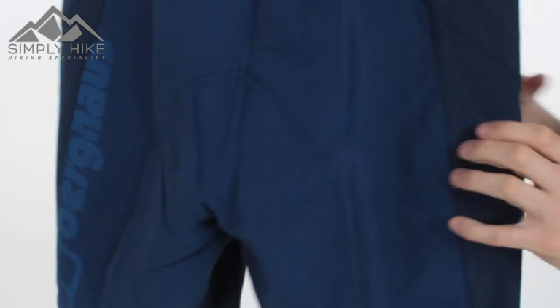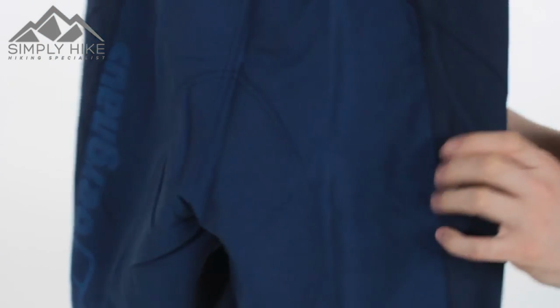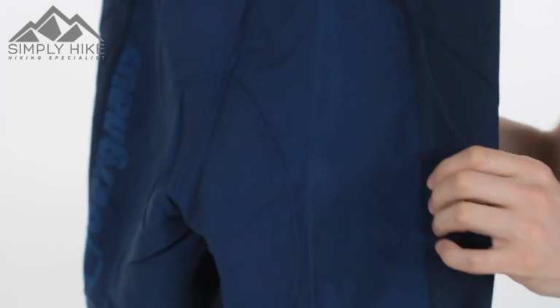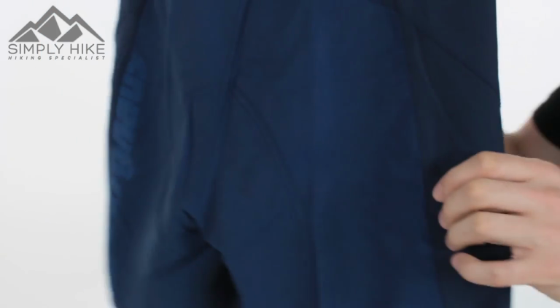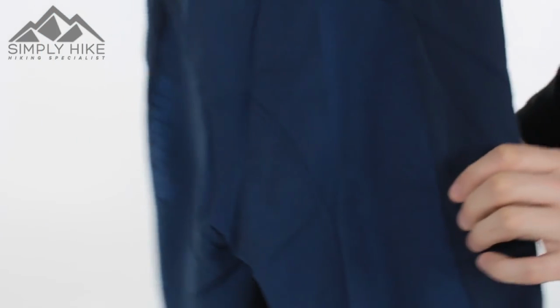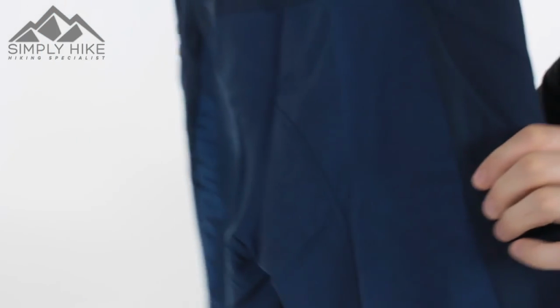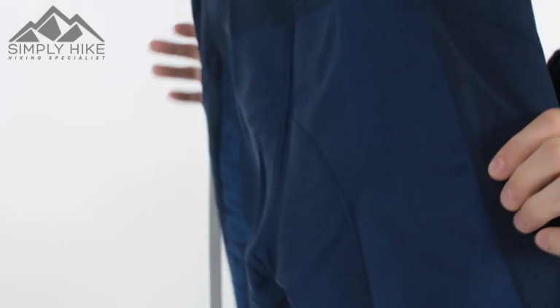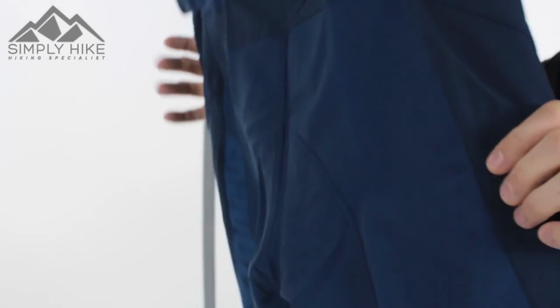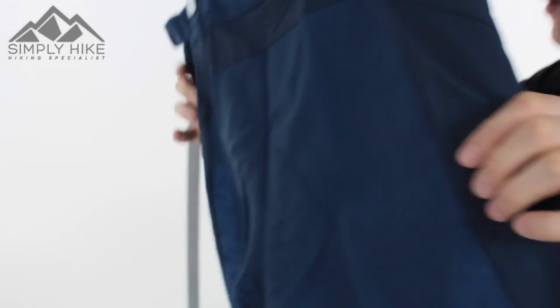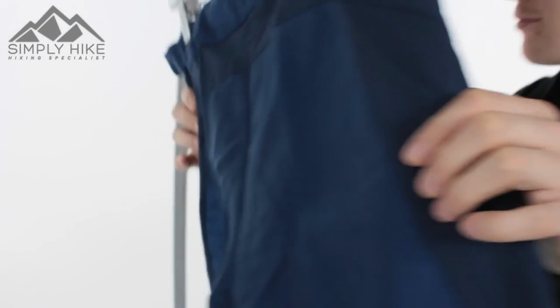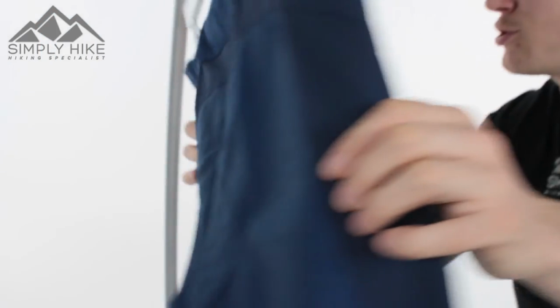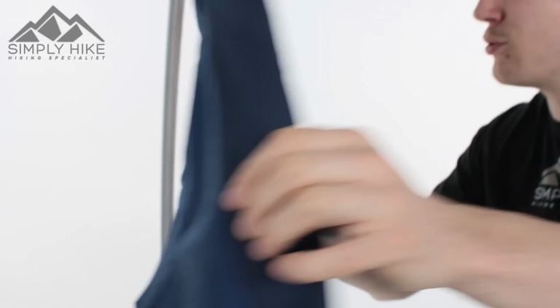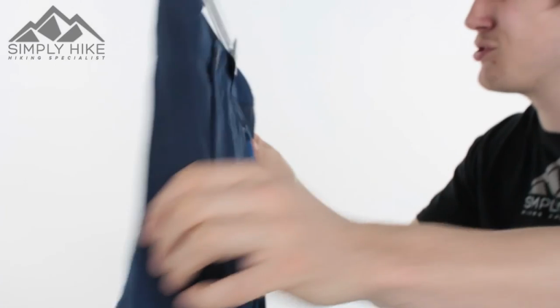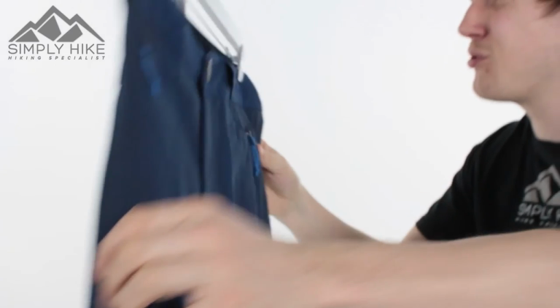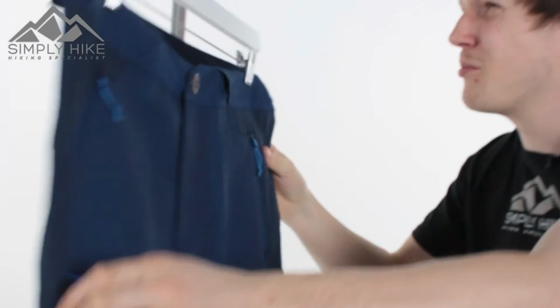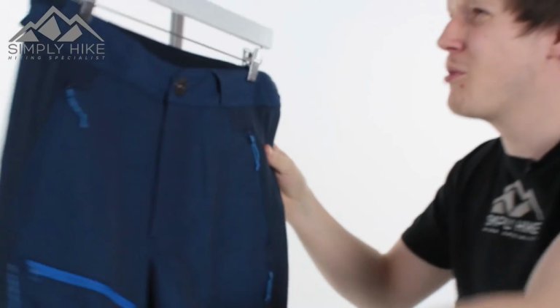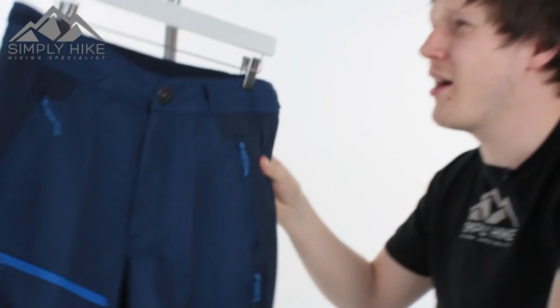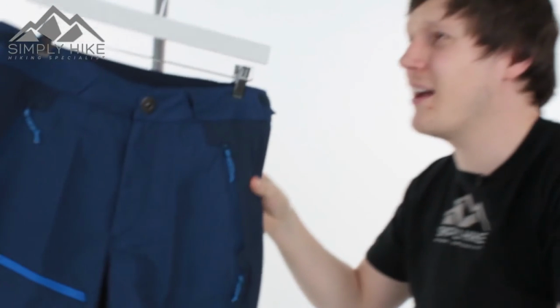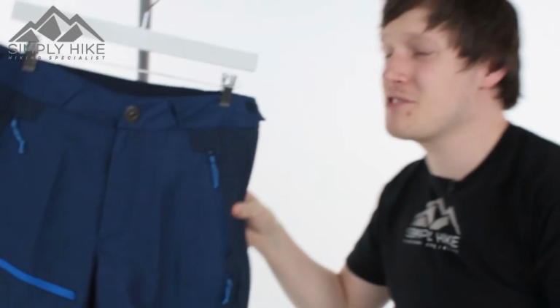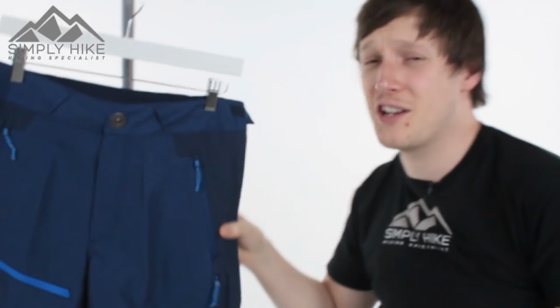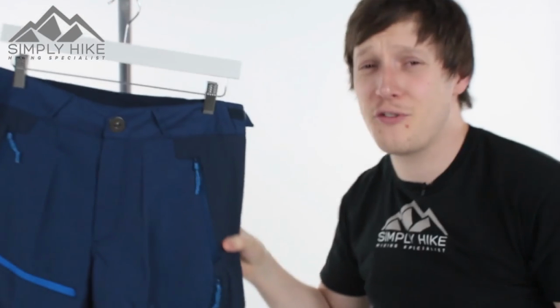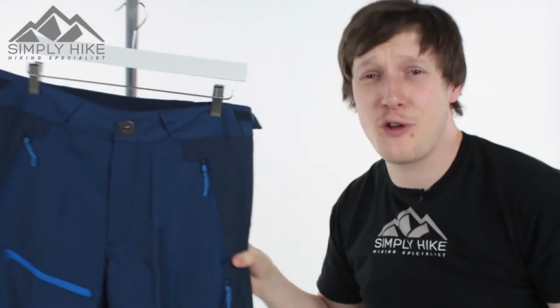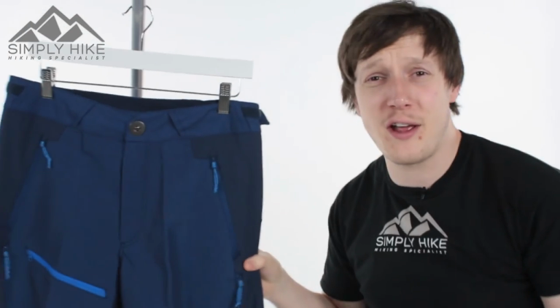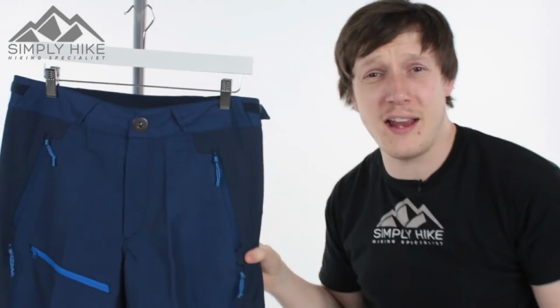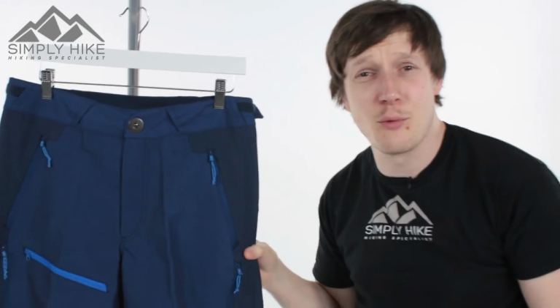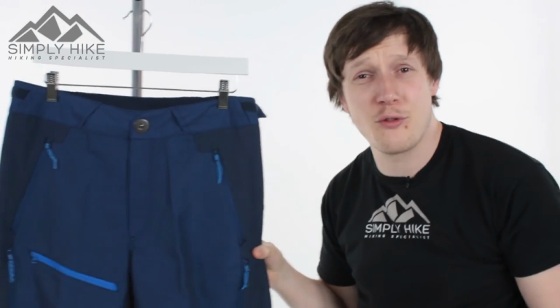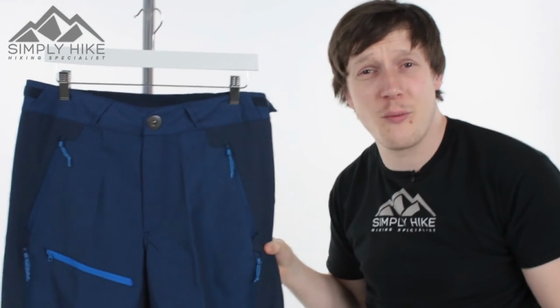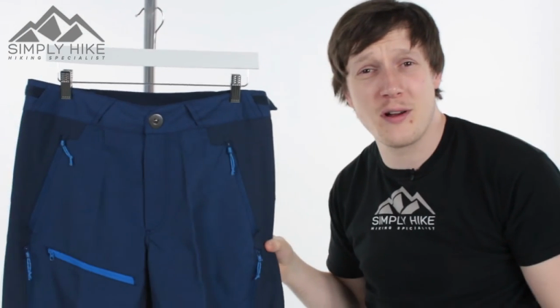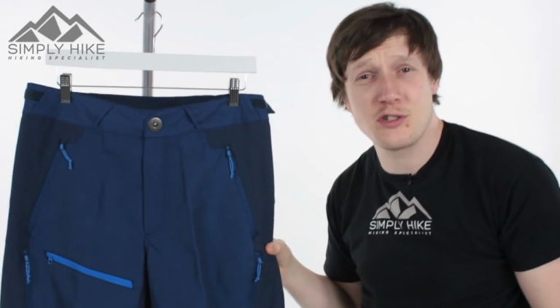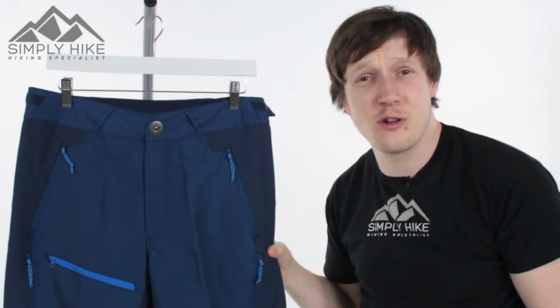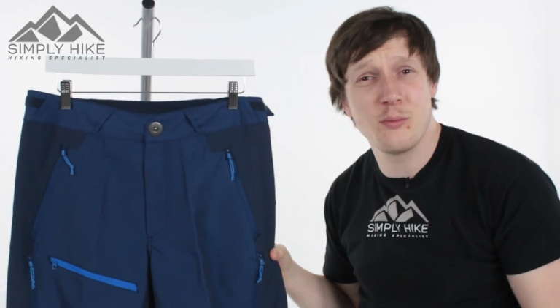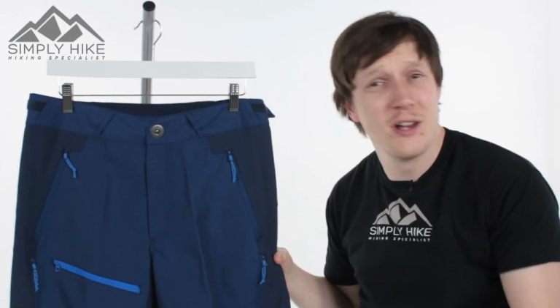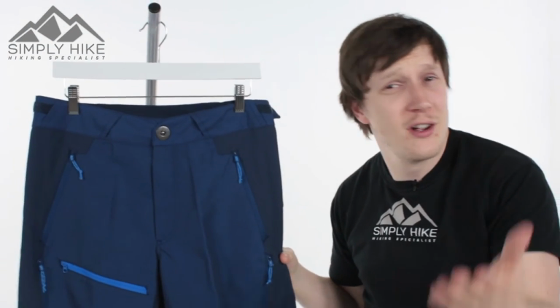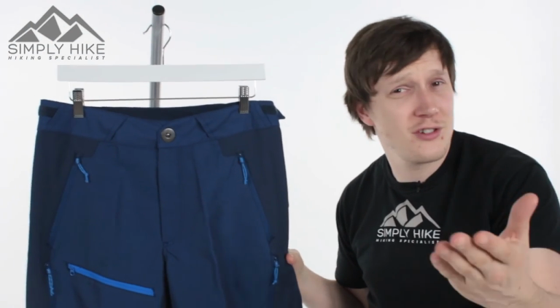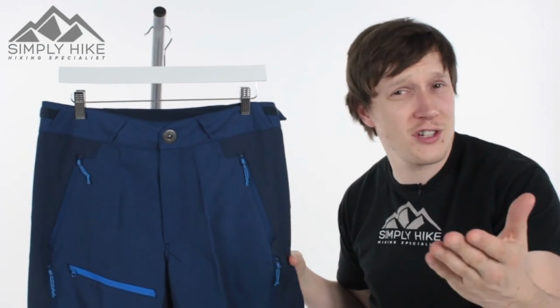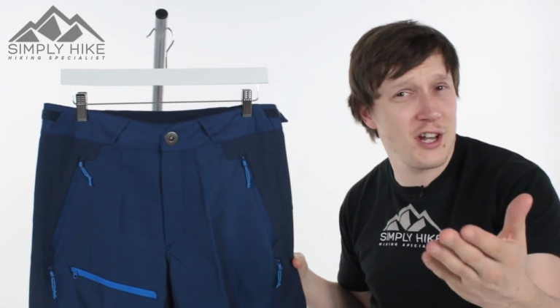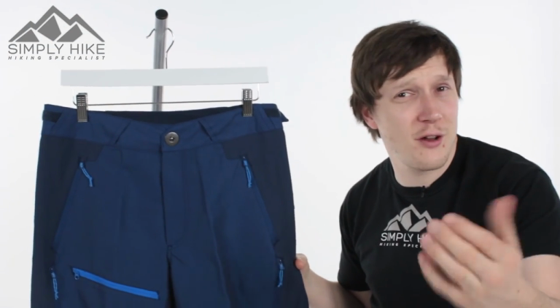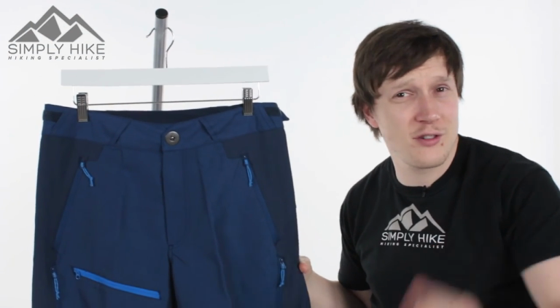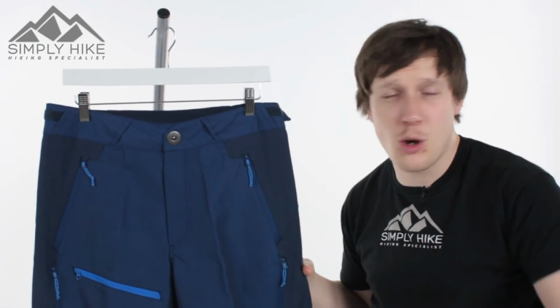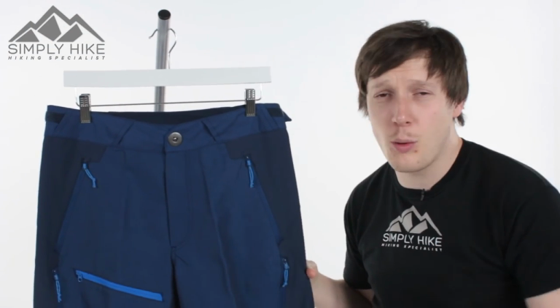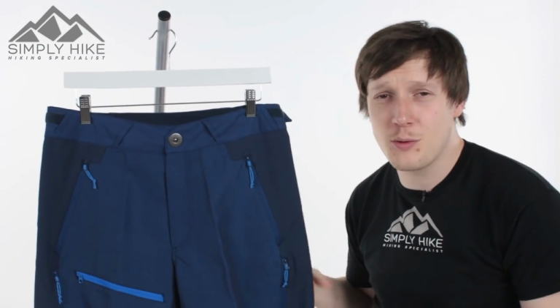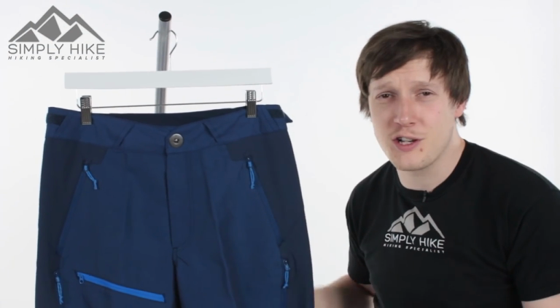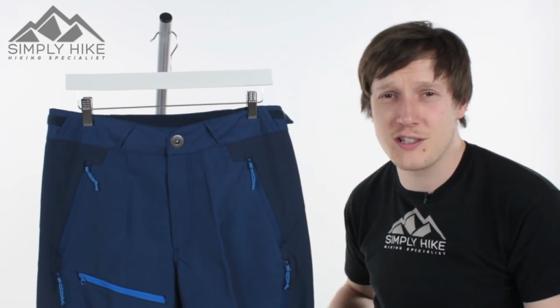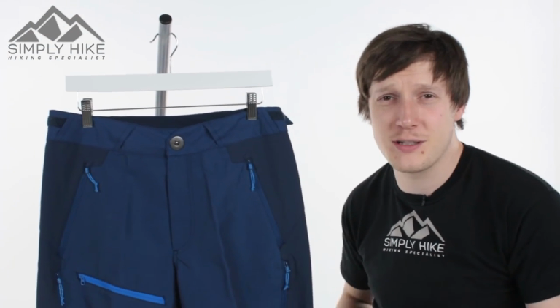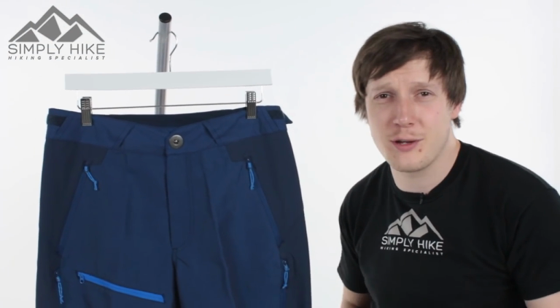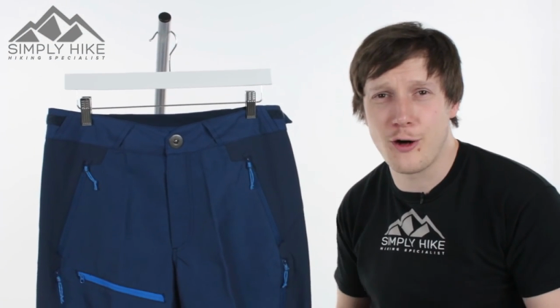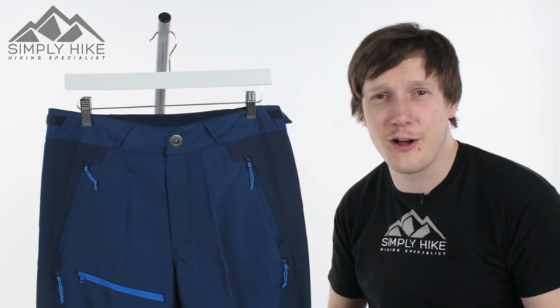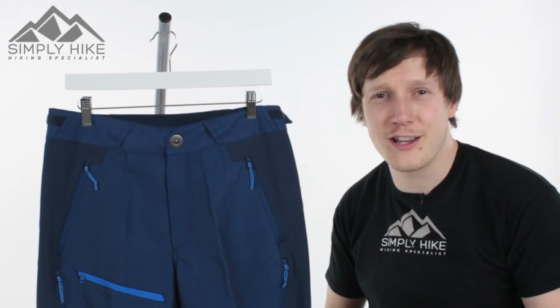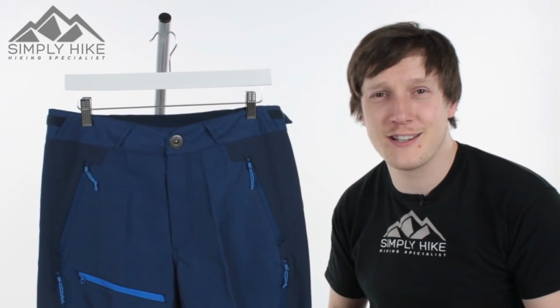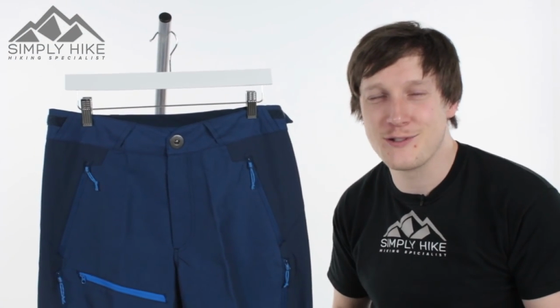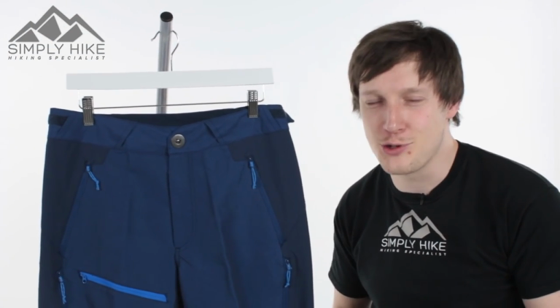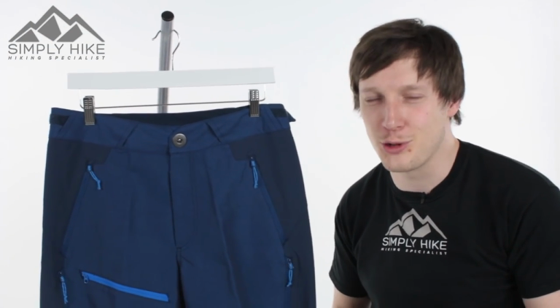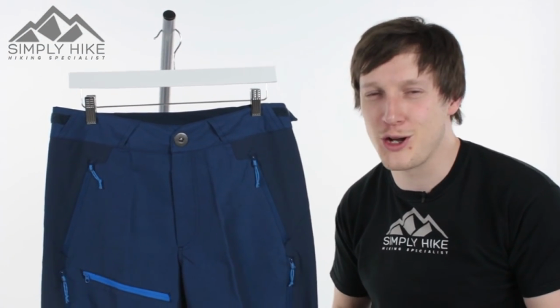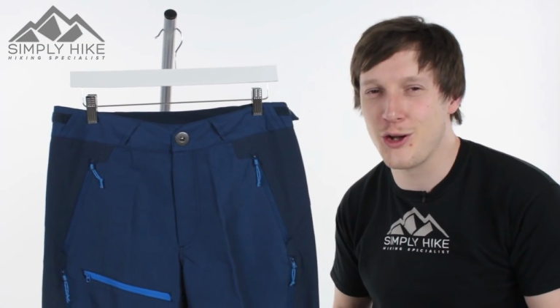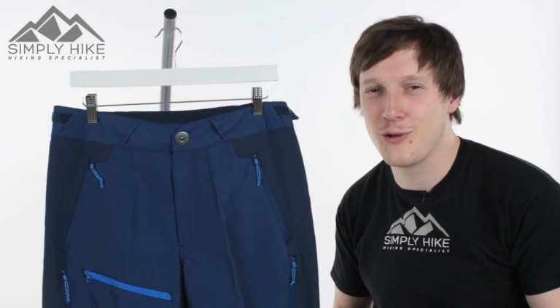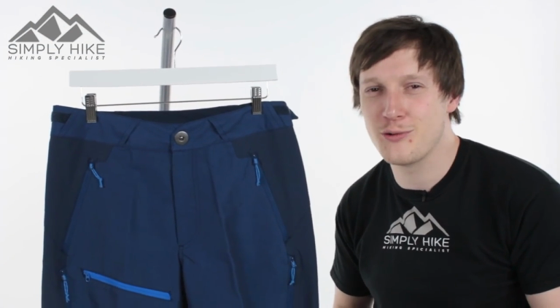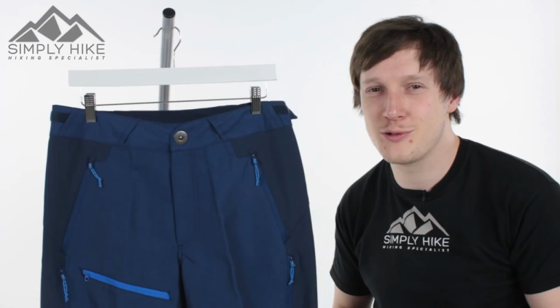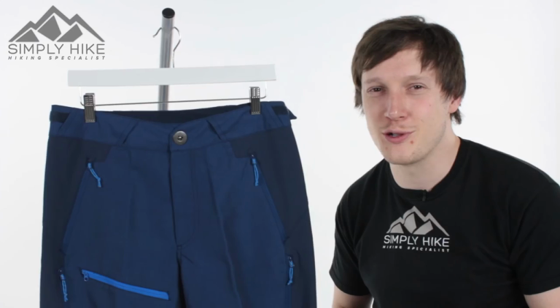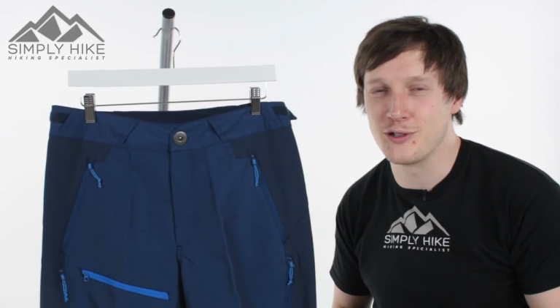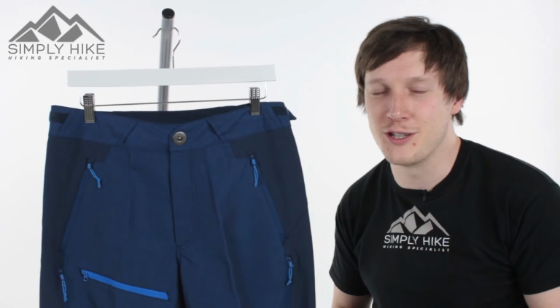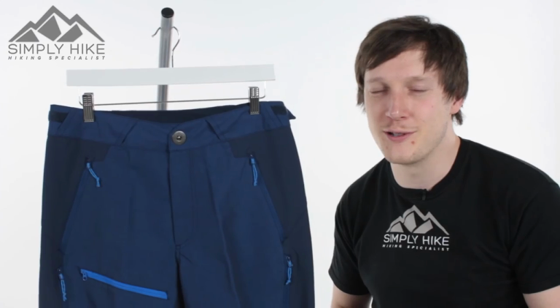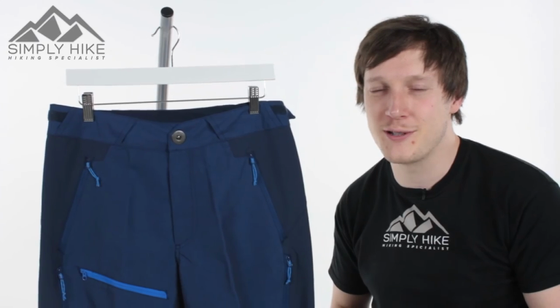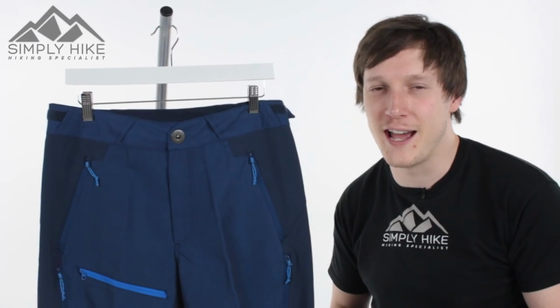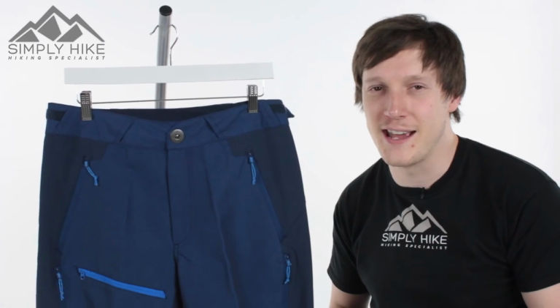All in all, this is a really nice pair of shorts from Berghaus. If you'd like any more information on them, just head over to our website, simplyhike.co.uk.